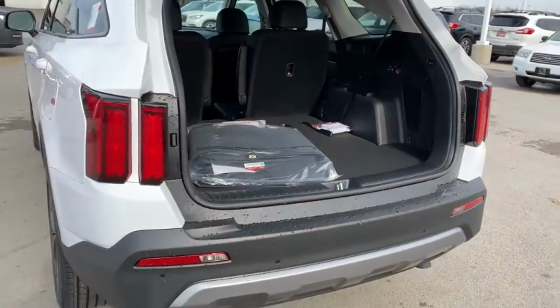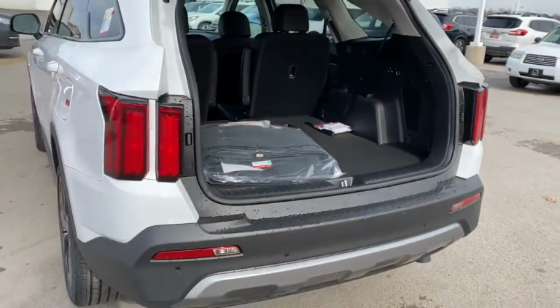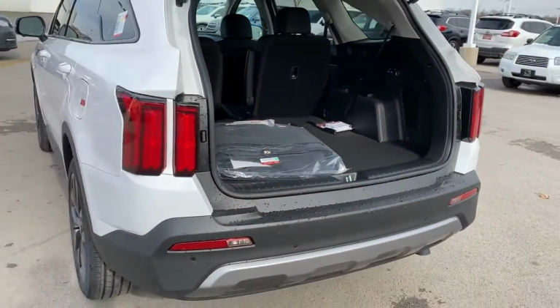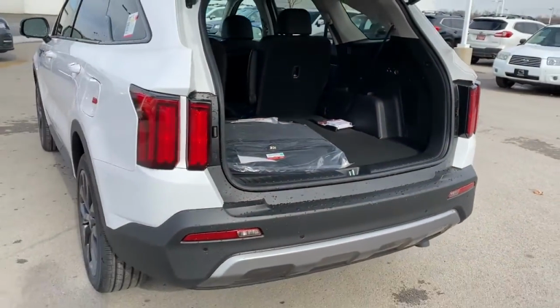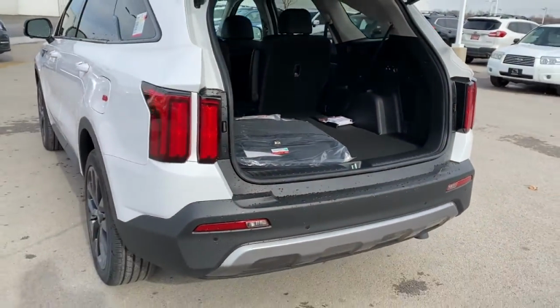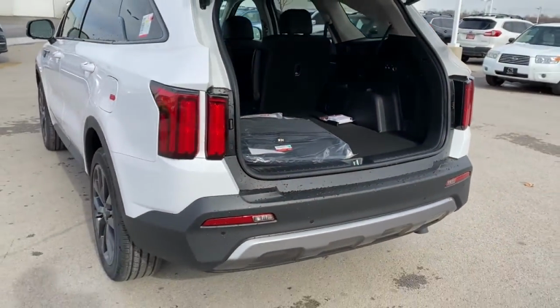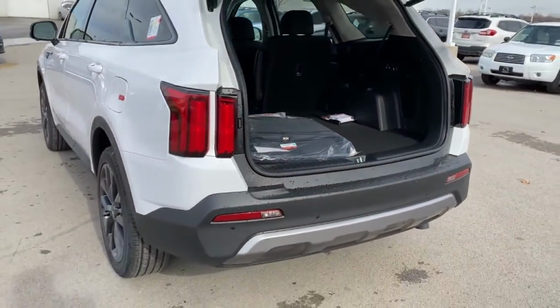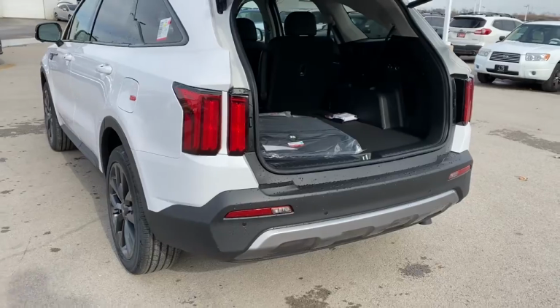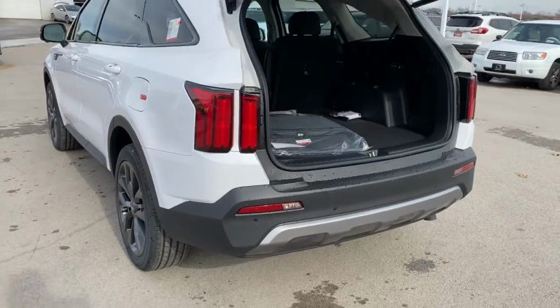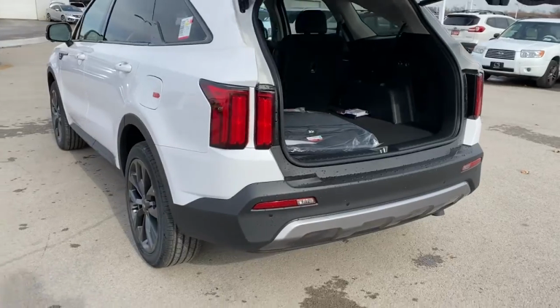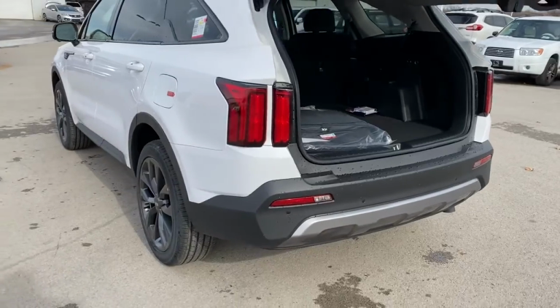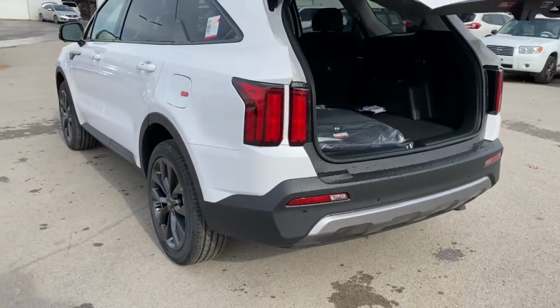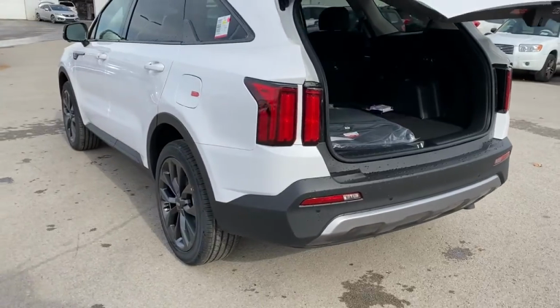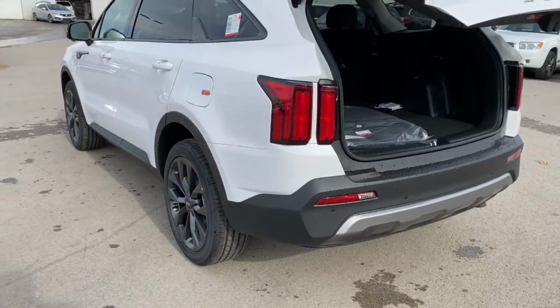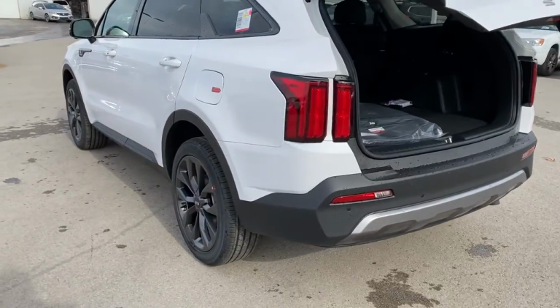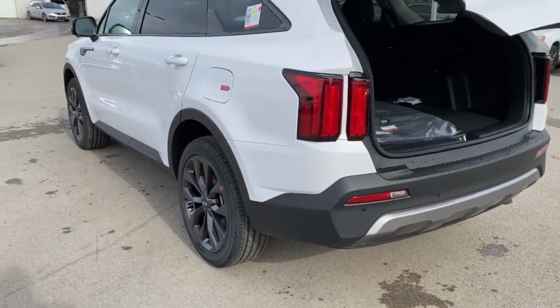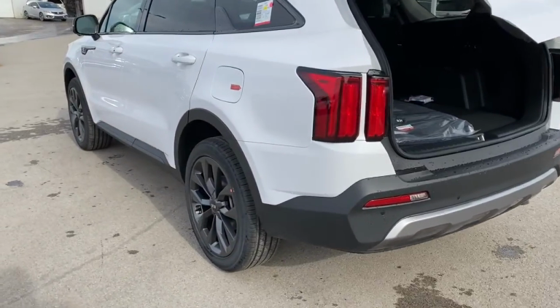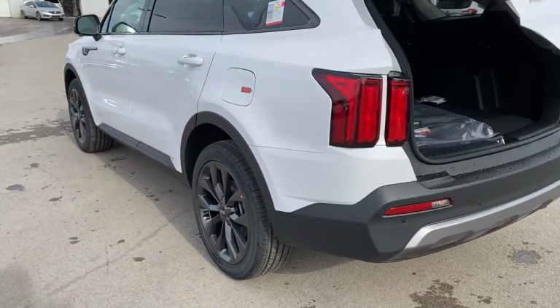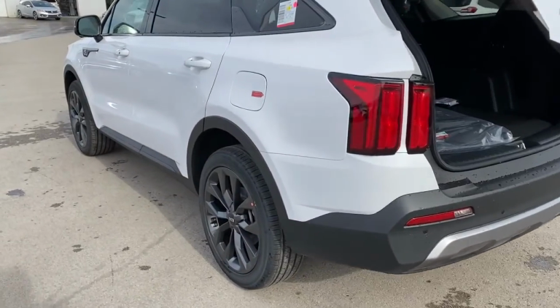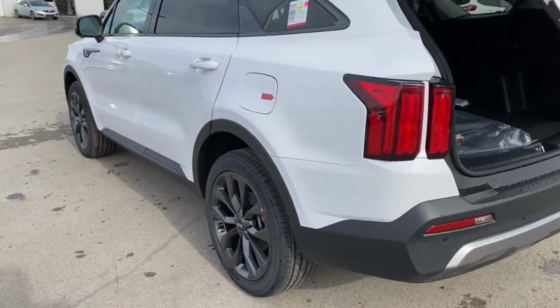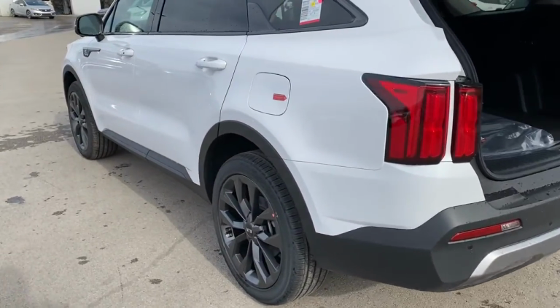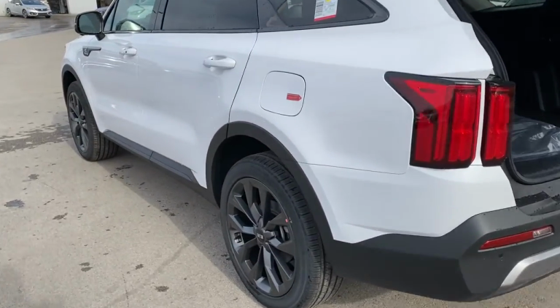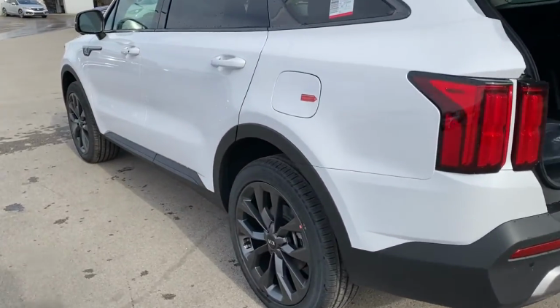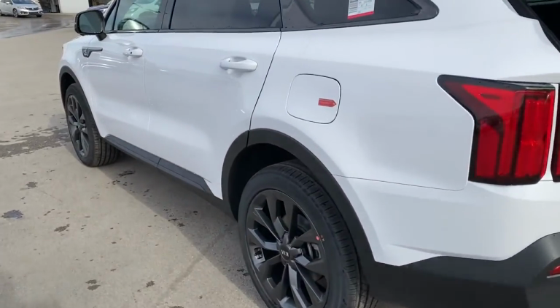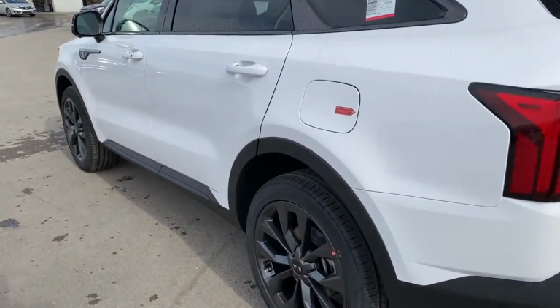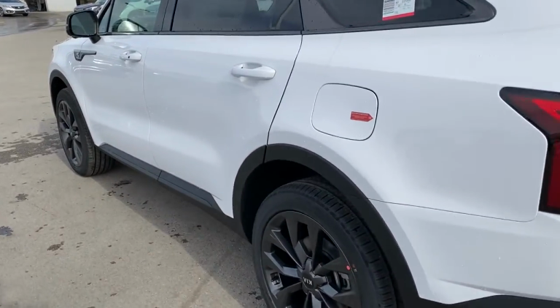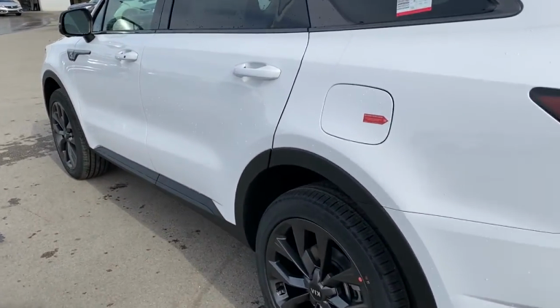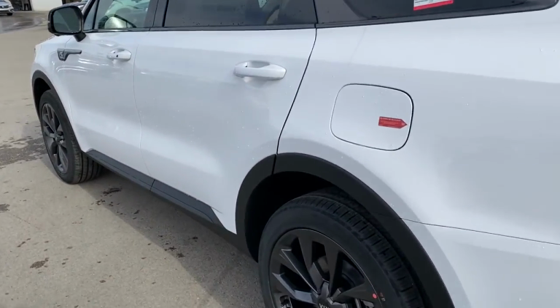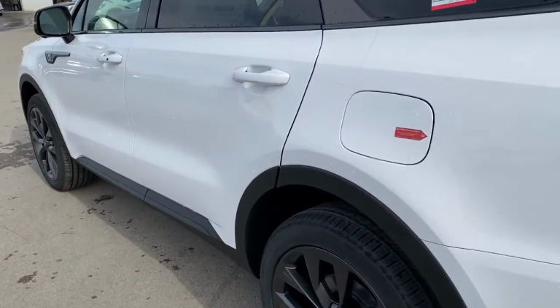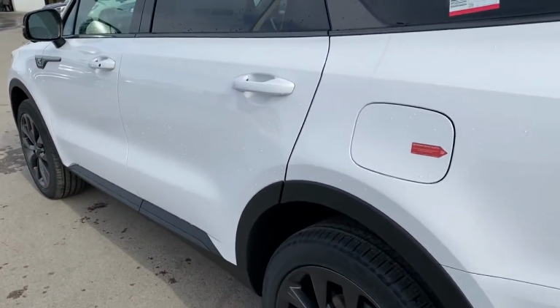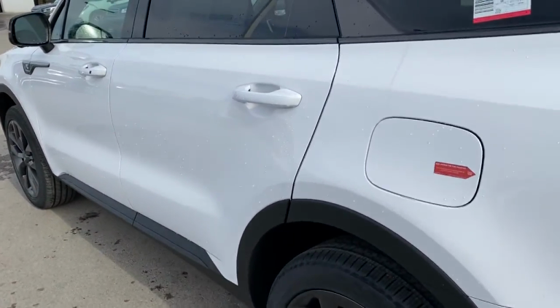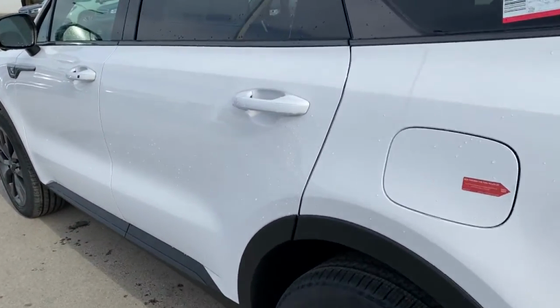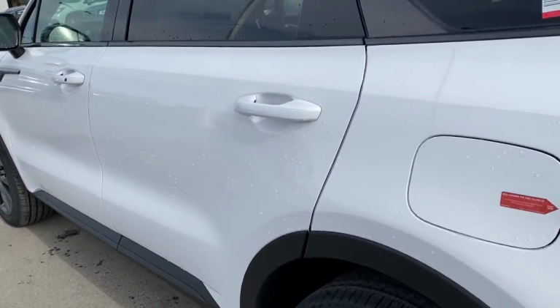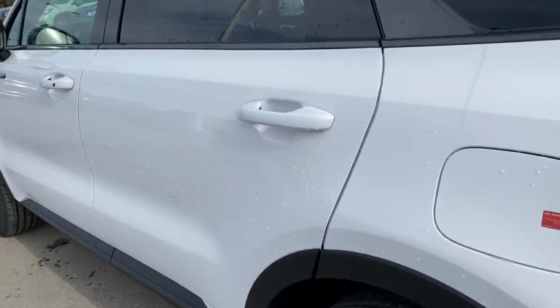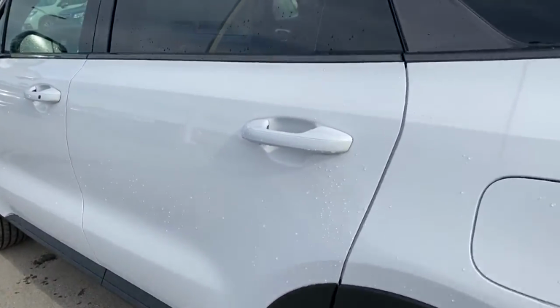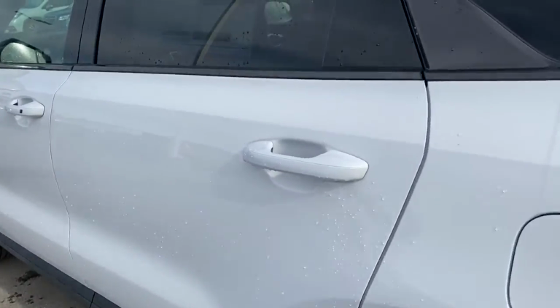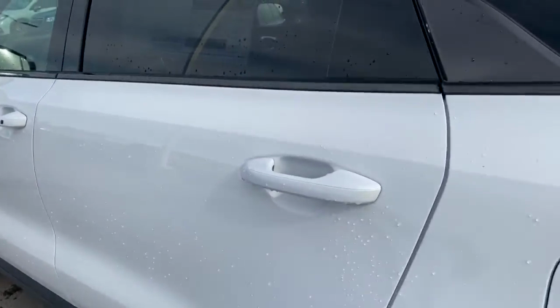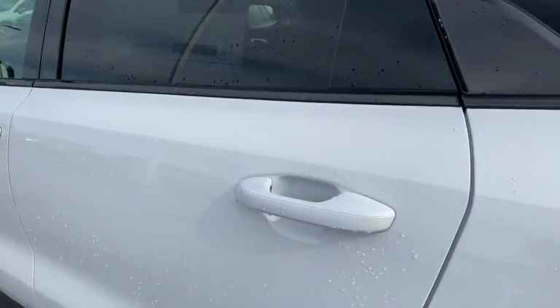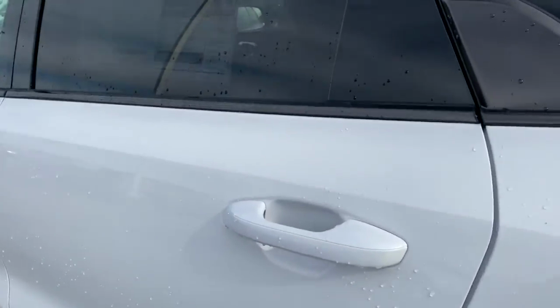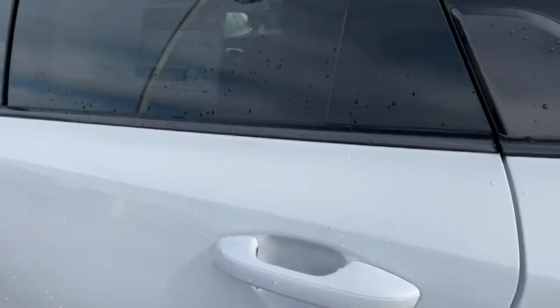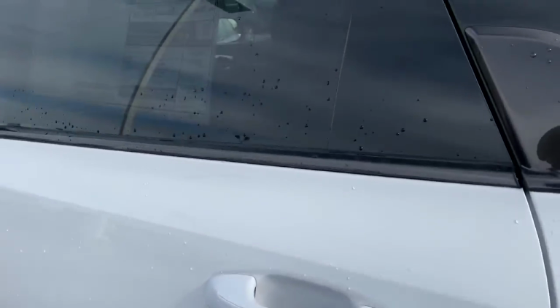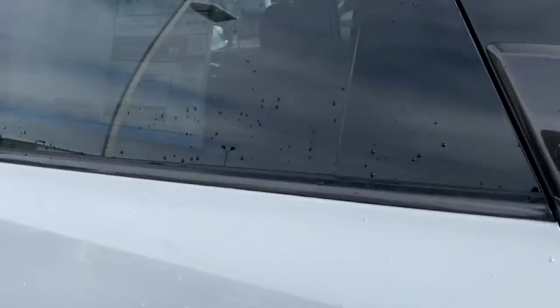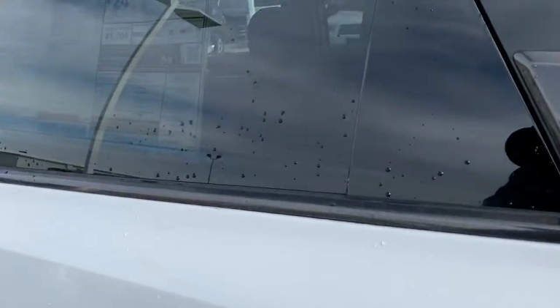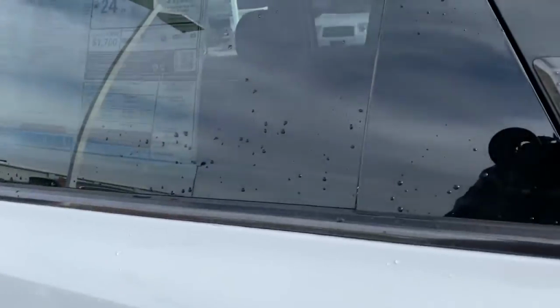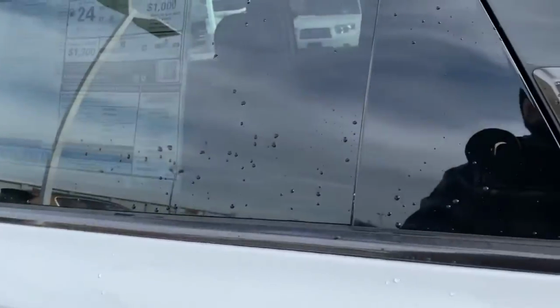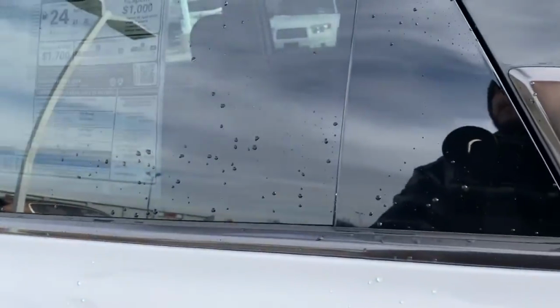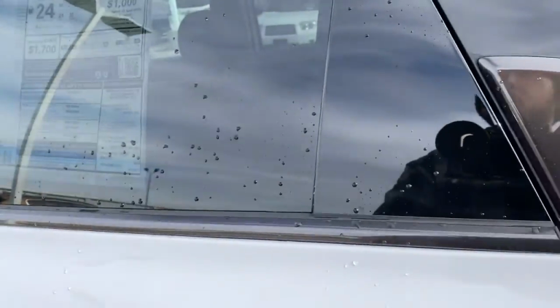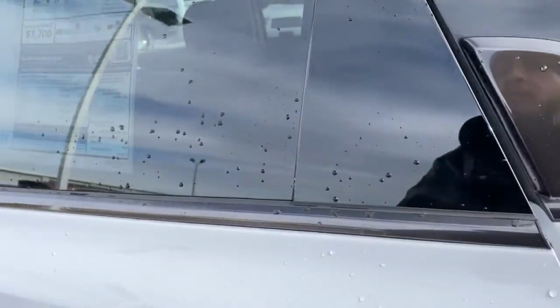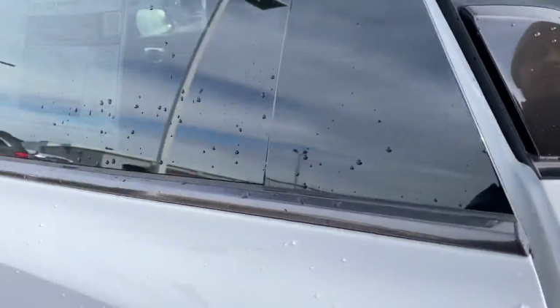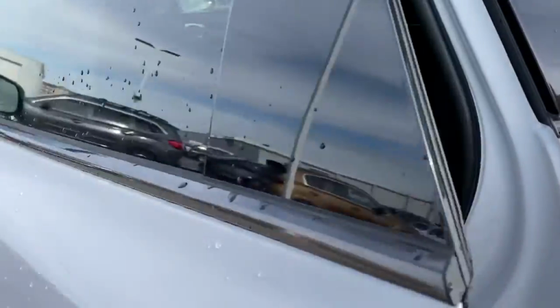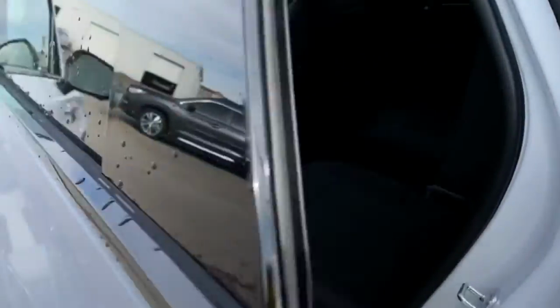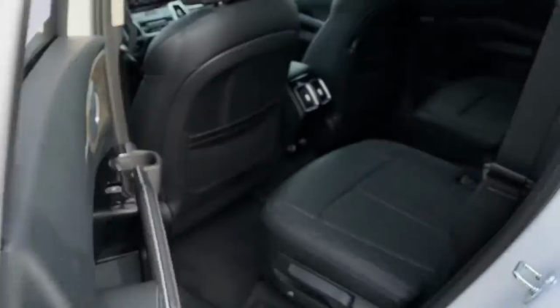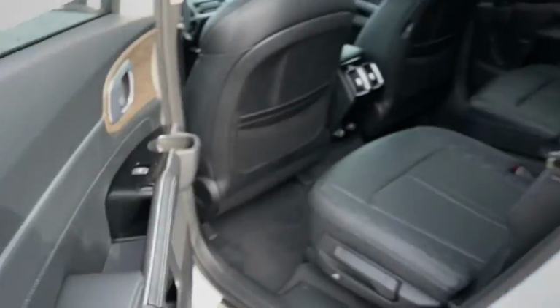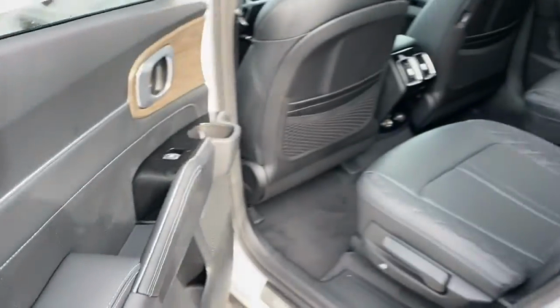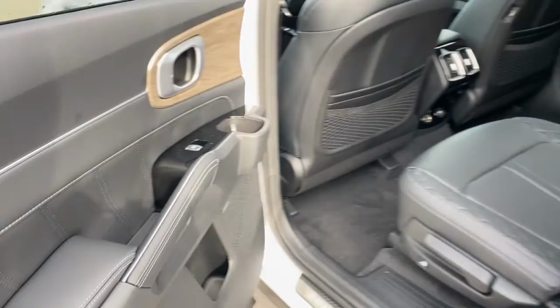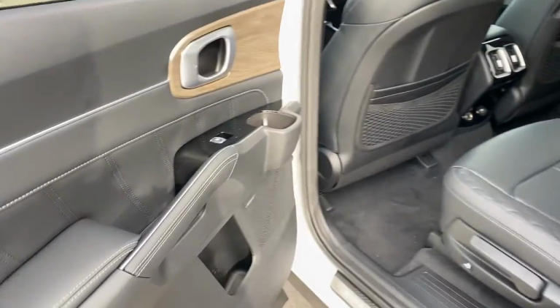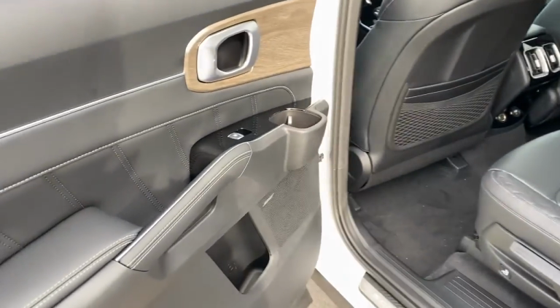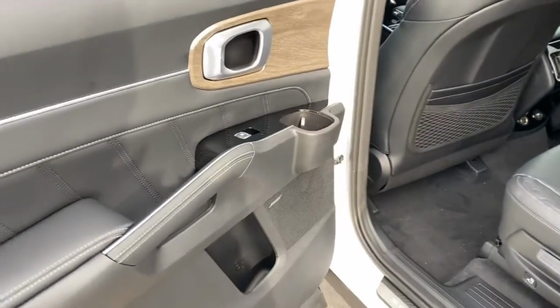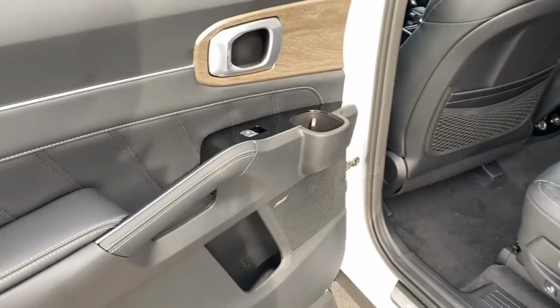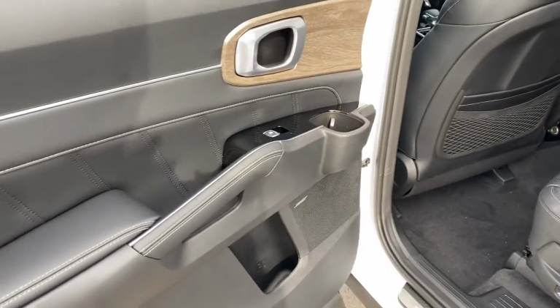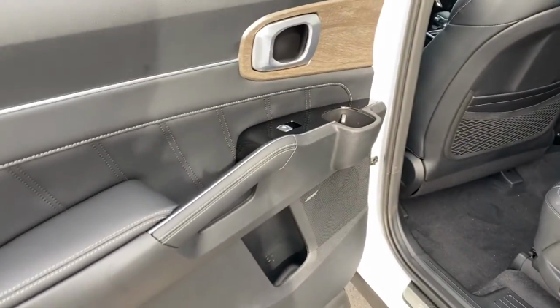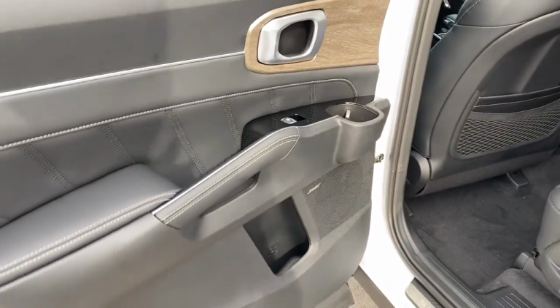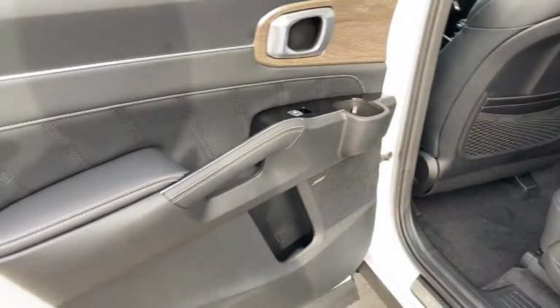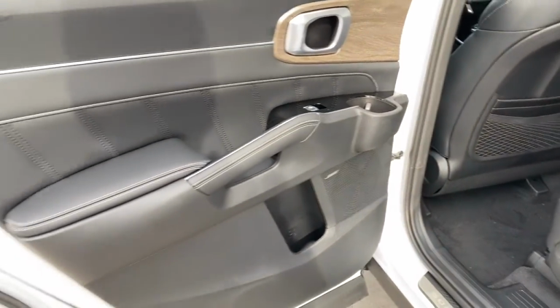Power liftgate, lane-keeping assist, woodgrain interior trim, adaptive cruise control, keyless start.